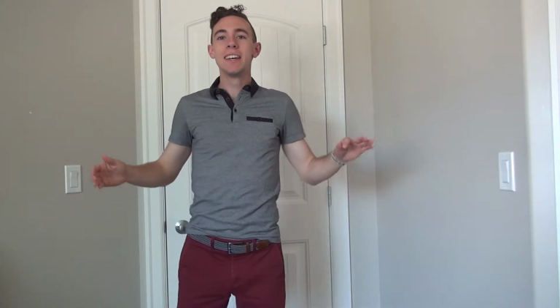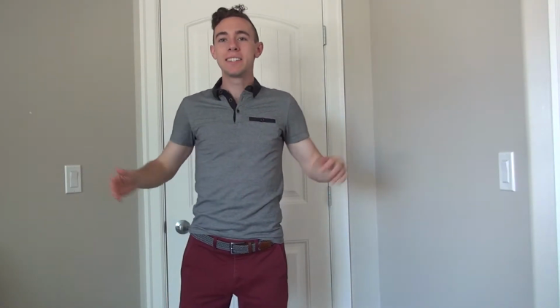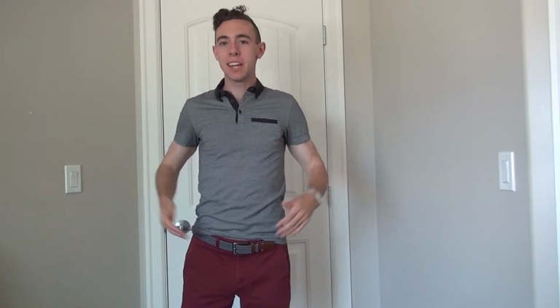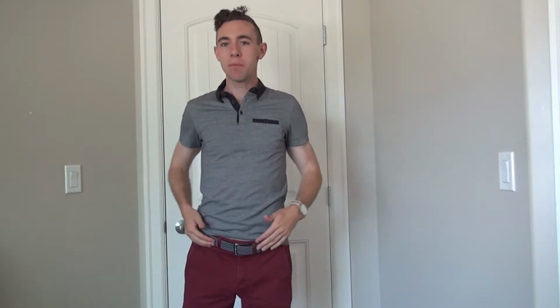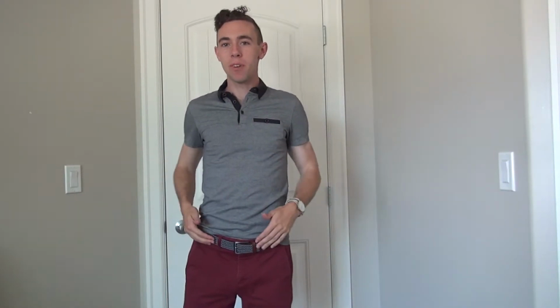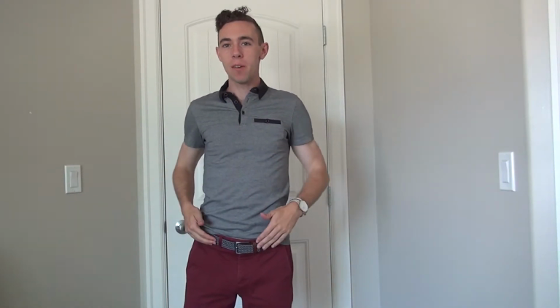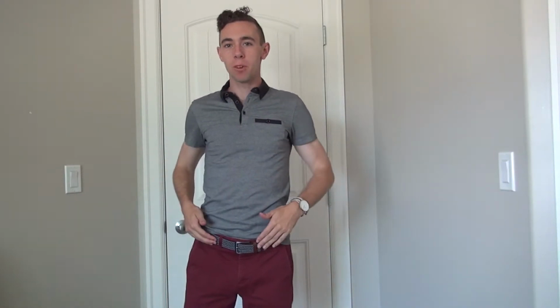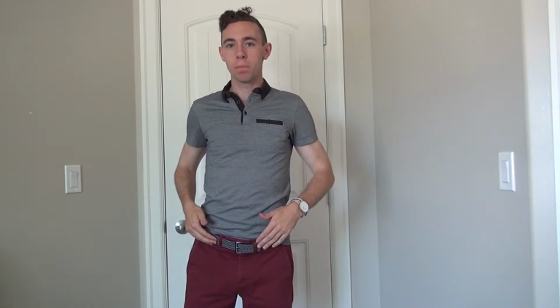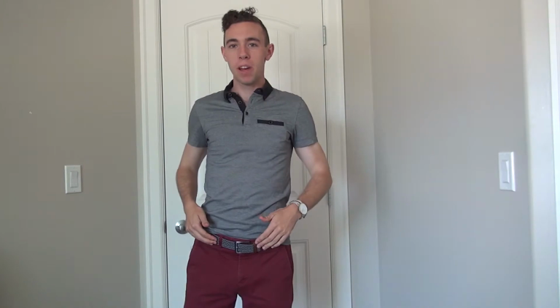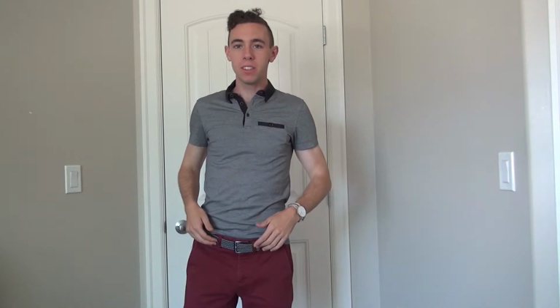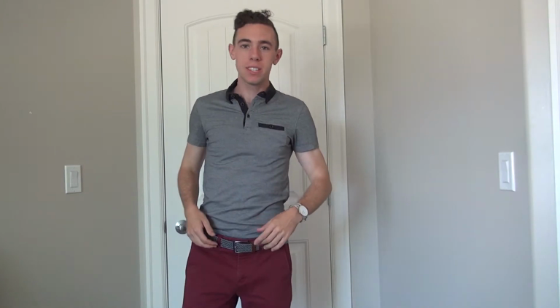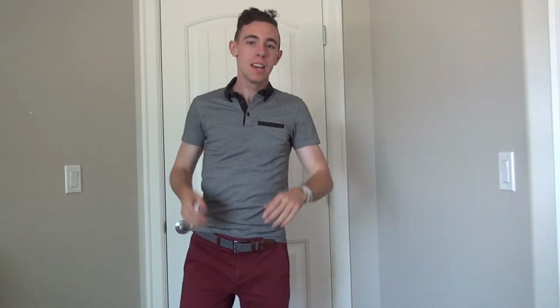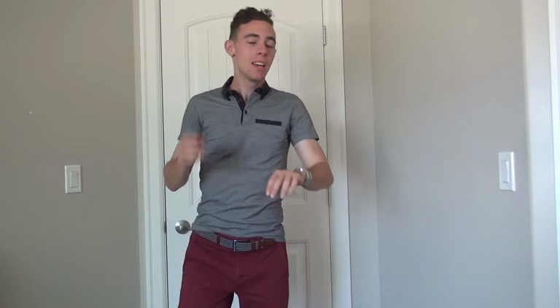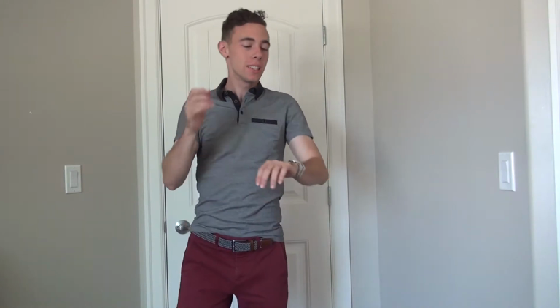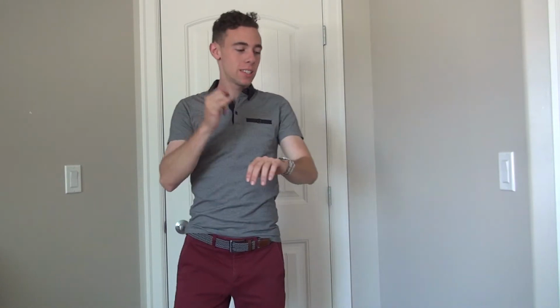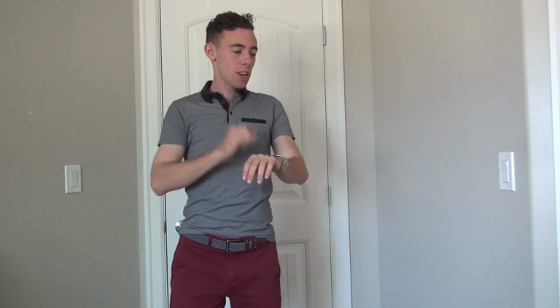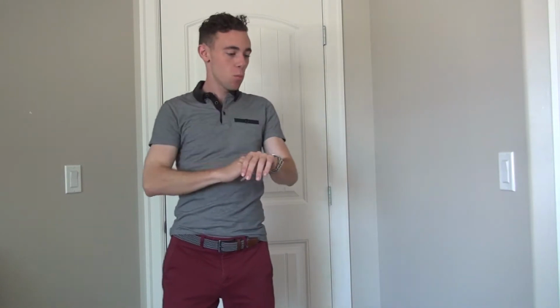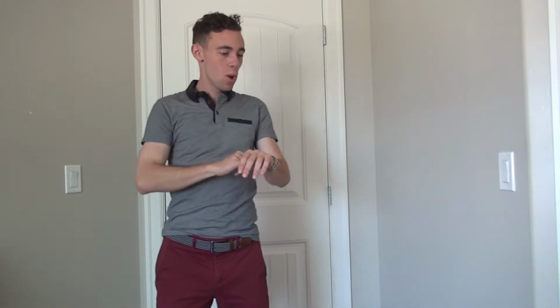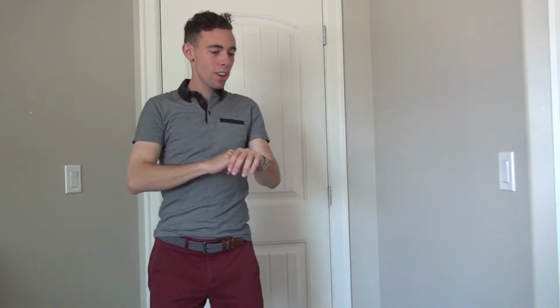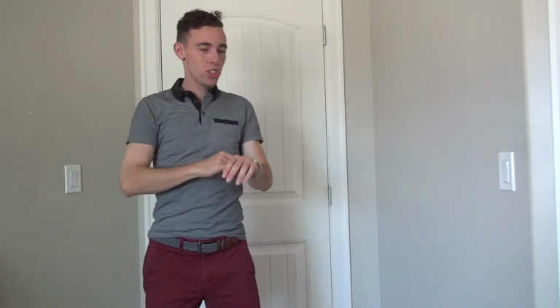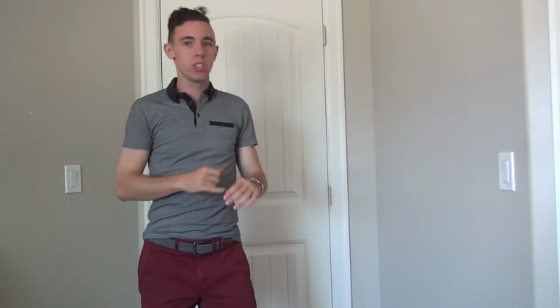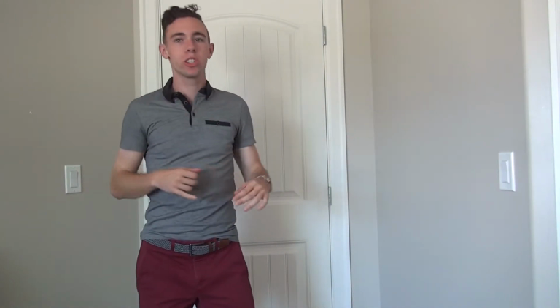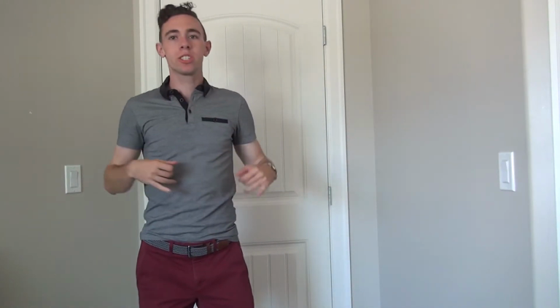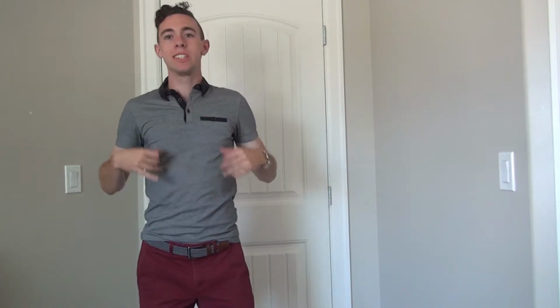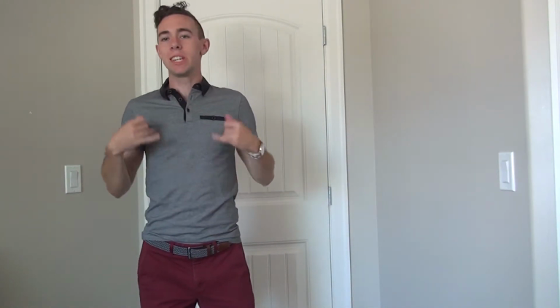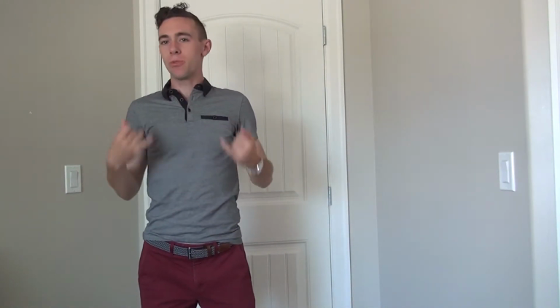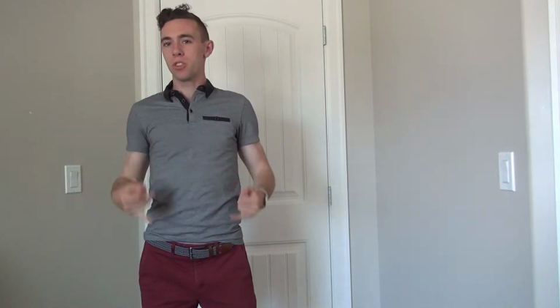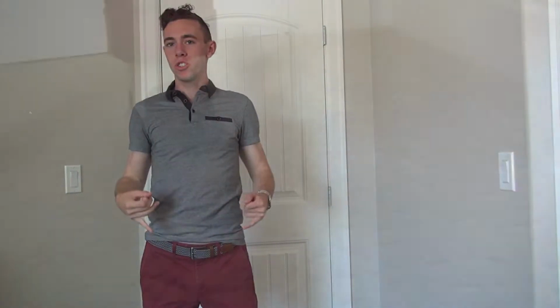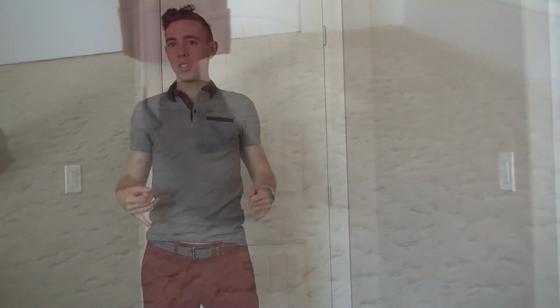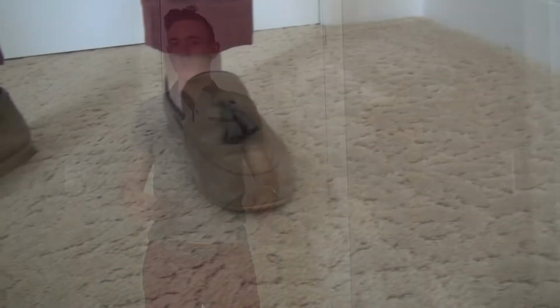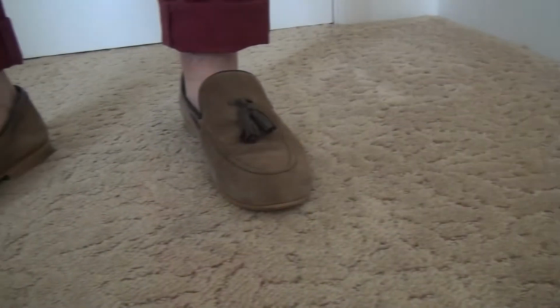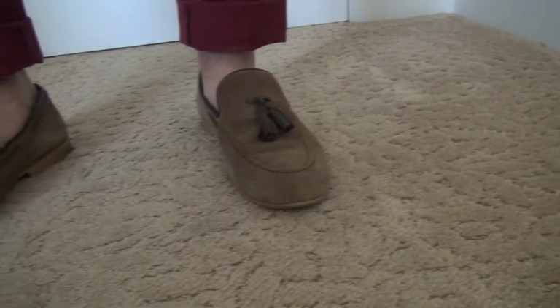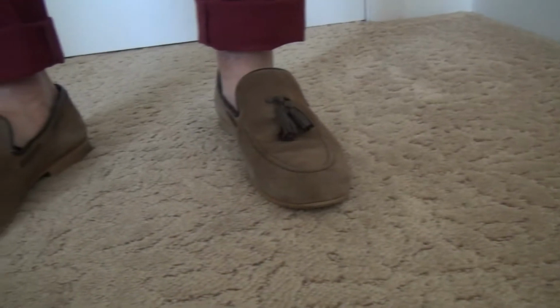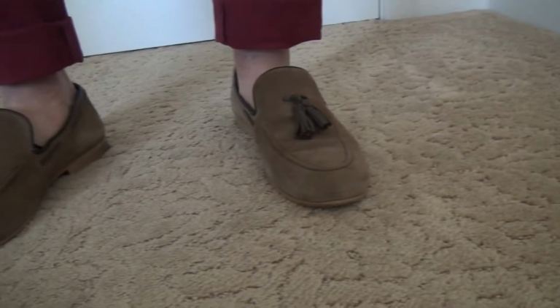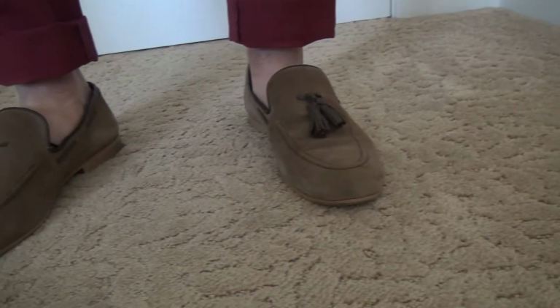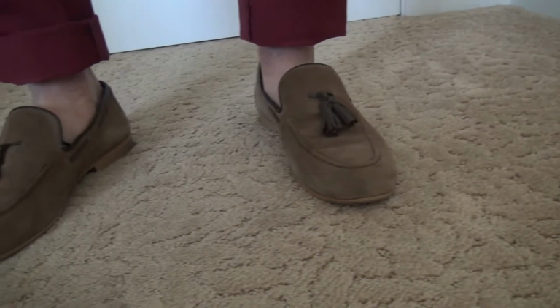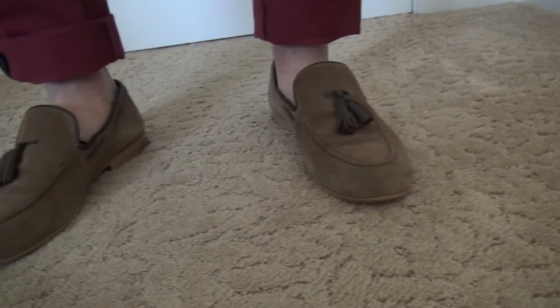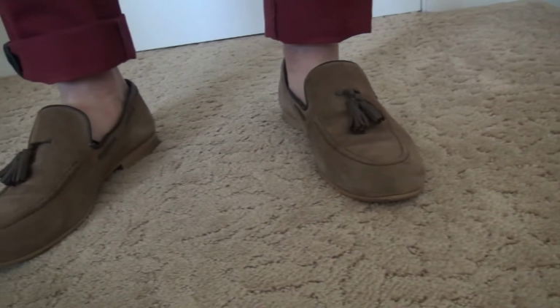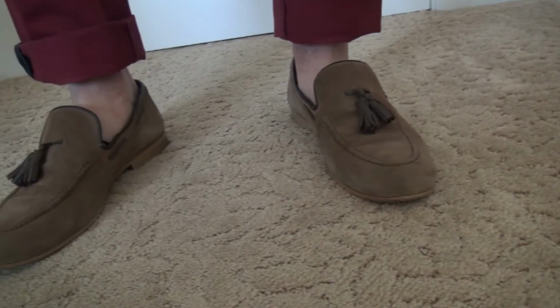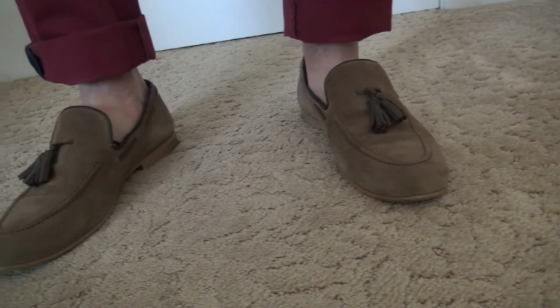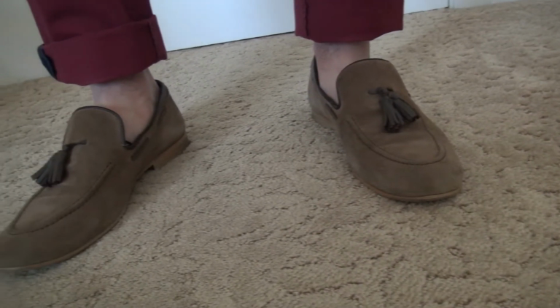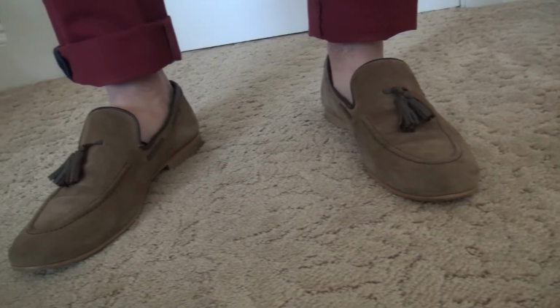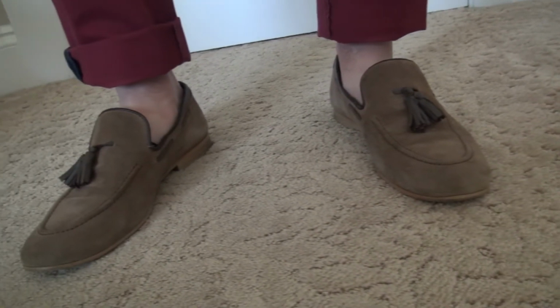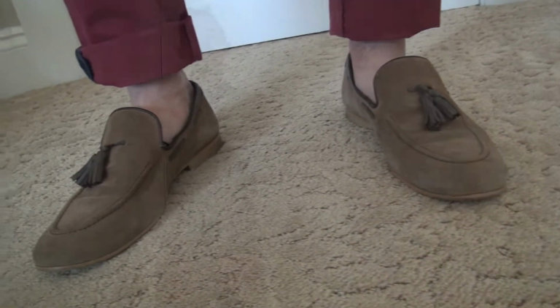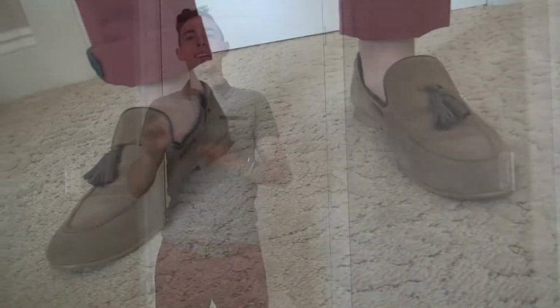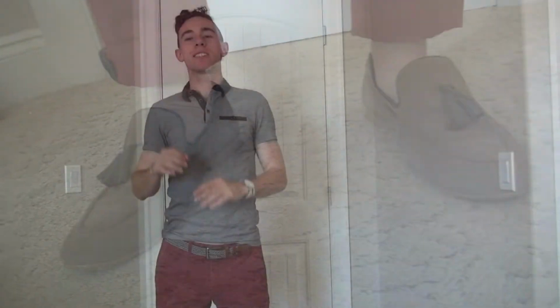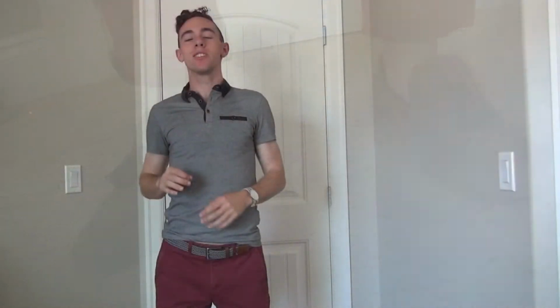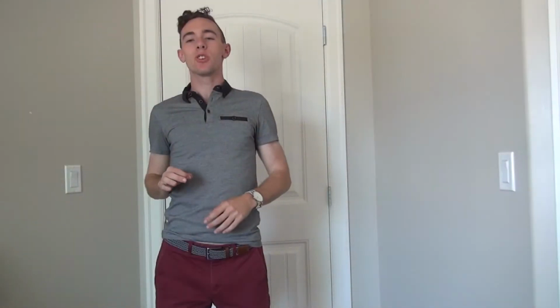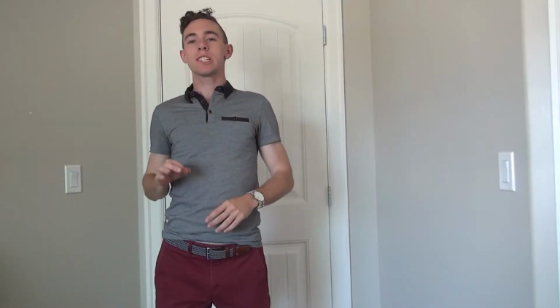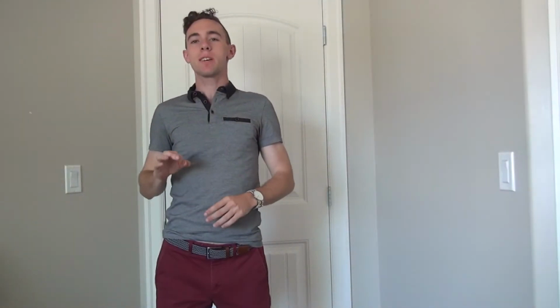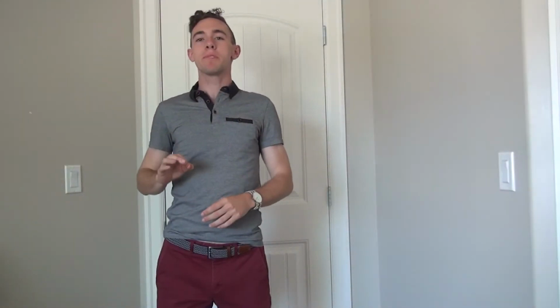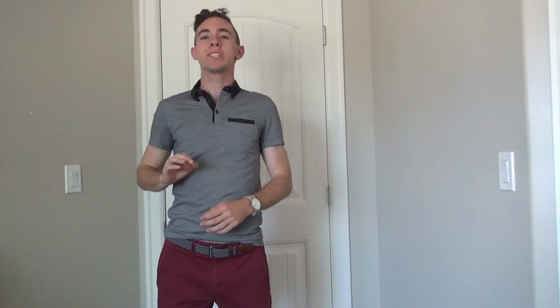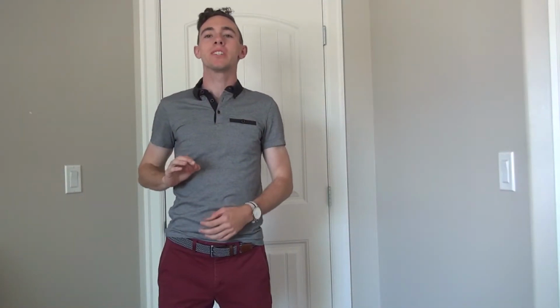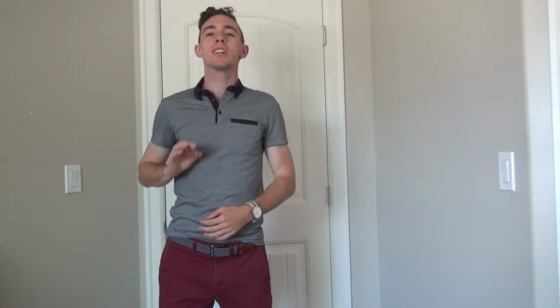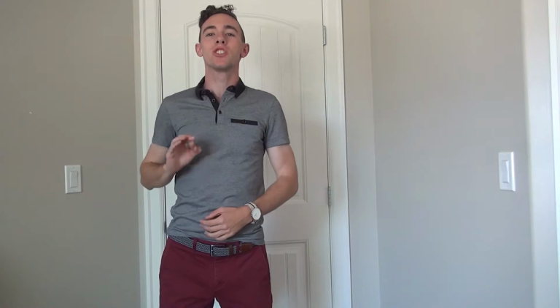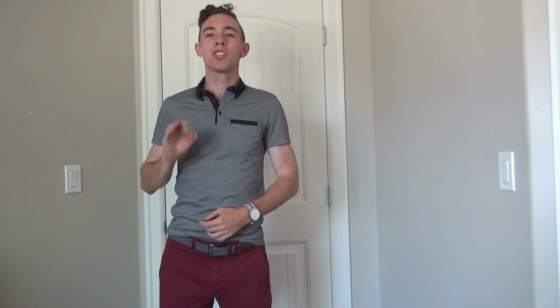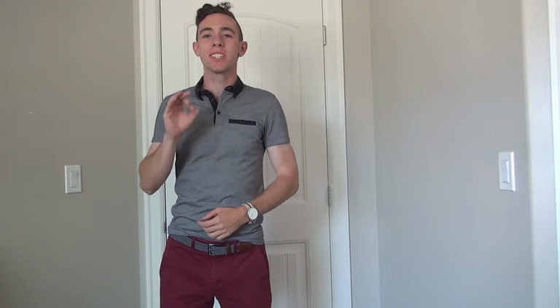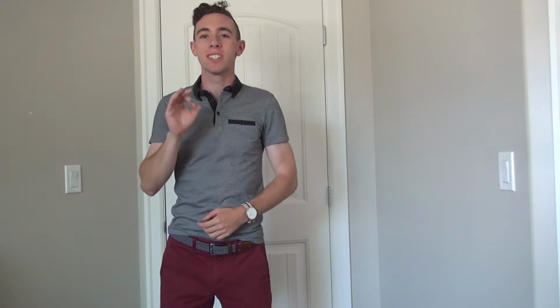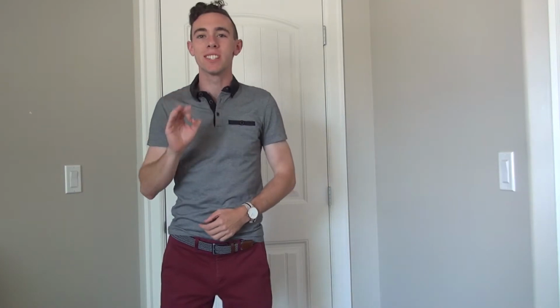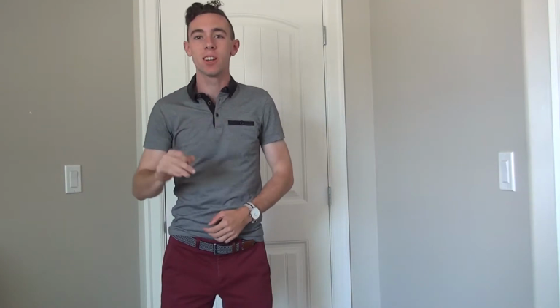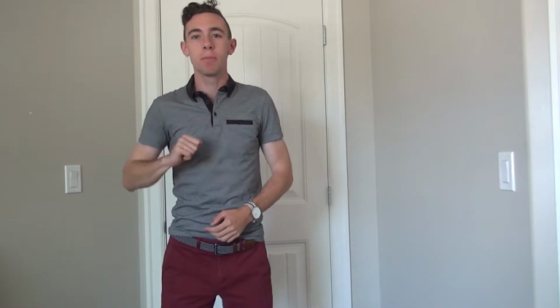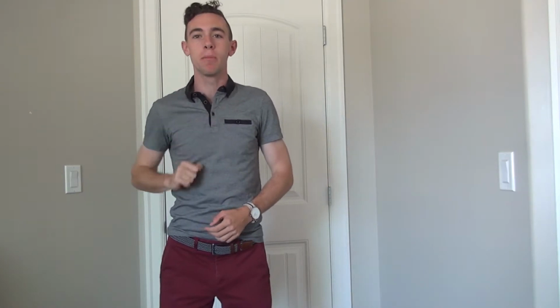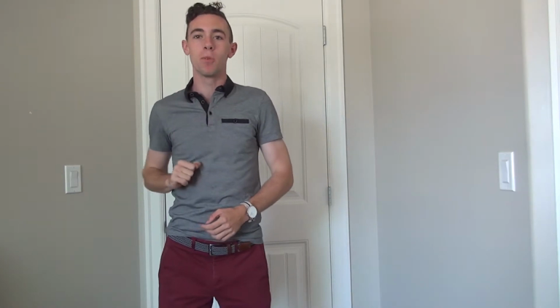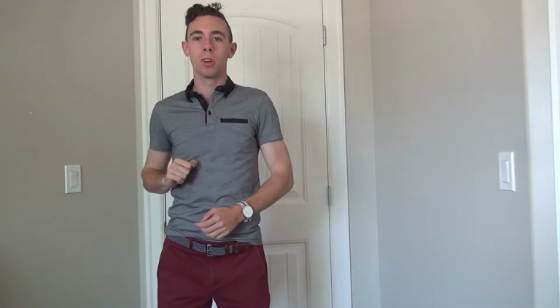Same fabric belt, same watch, just different shoes and a different shirt. That's all it takes to dress up this look just a little bit more.